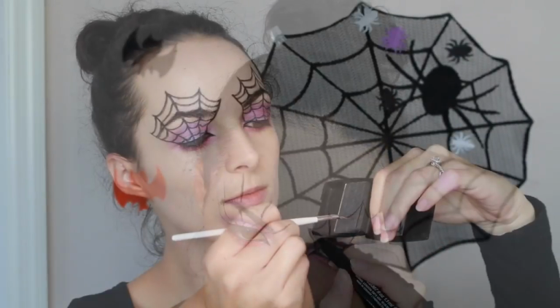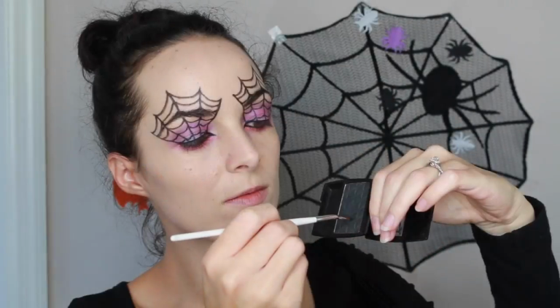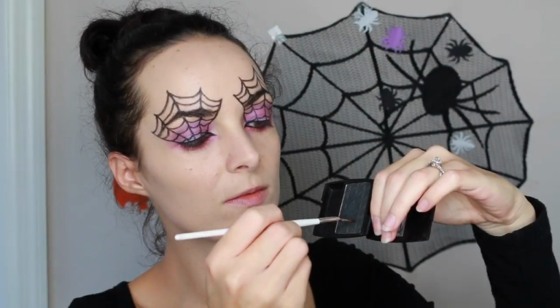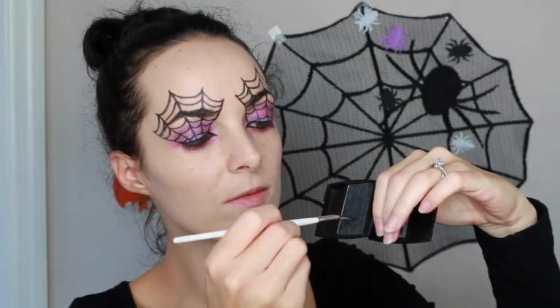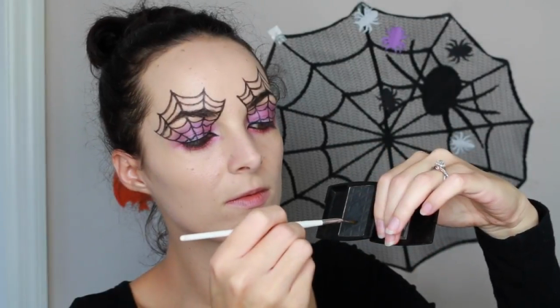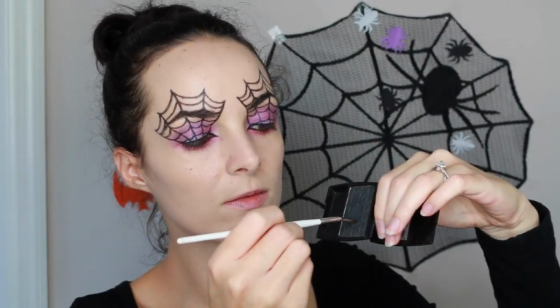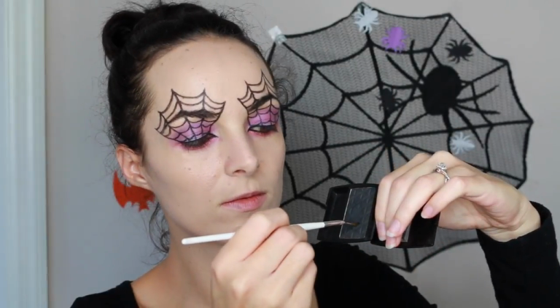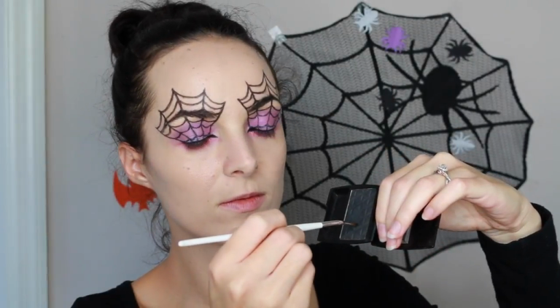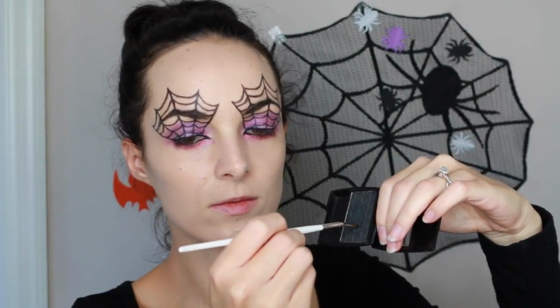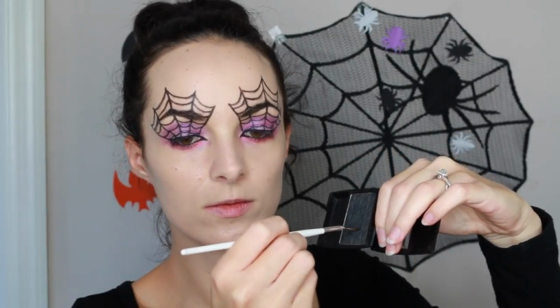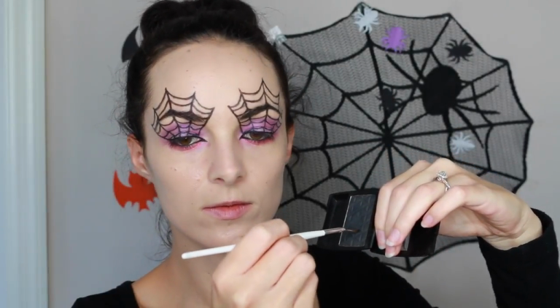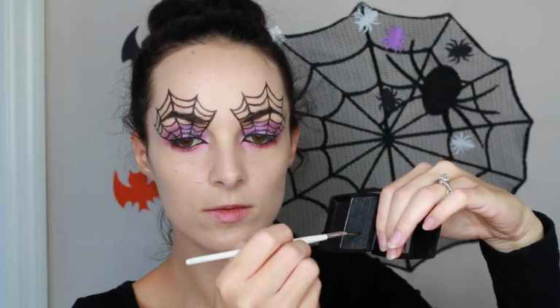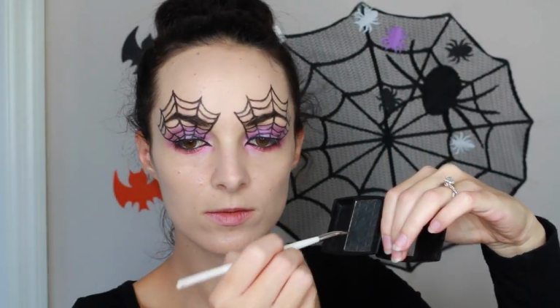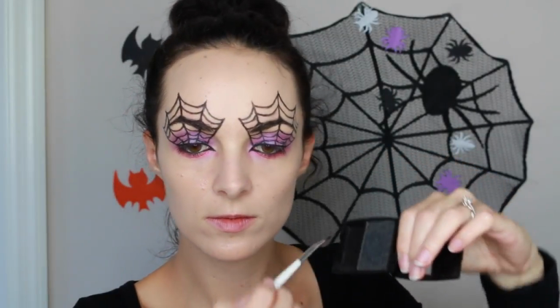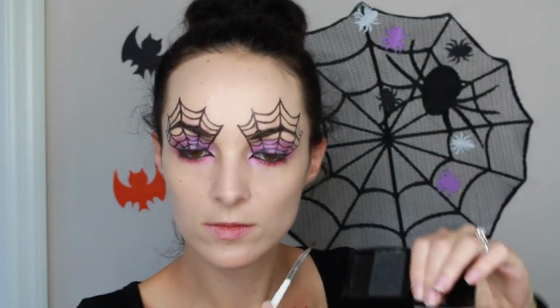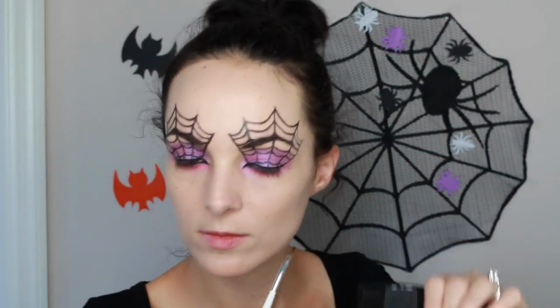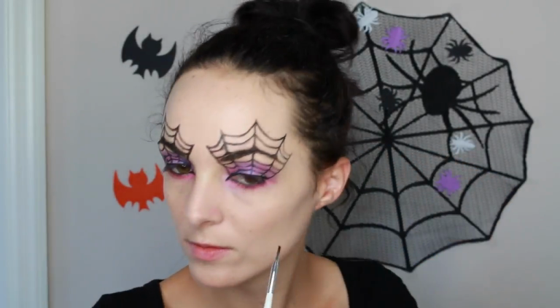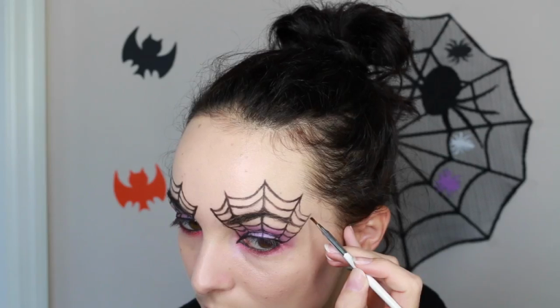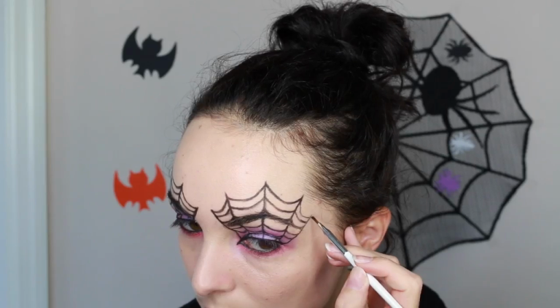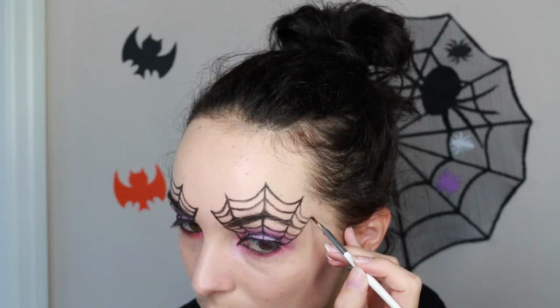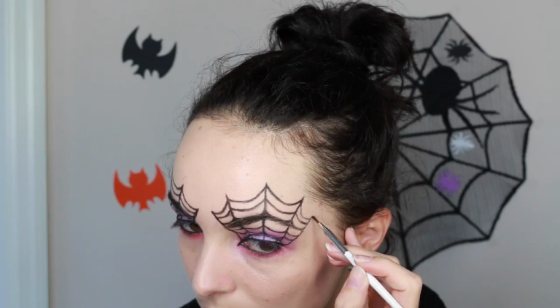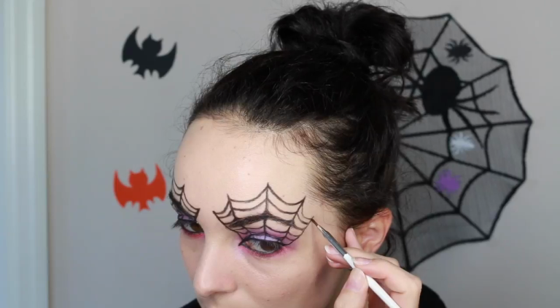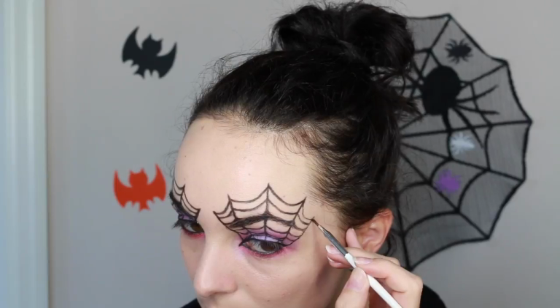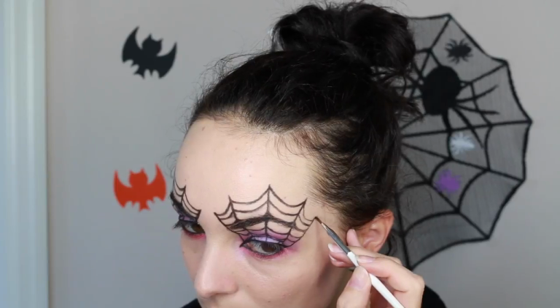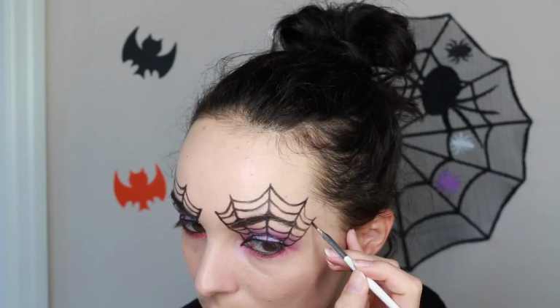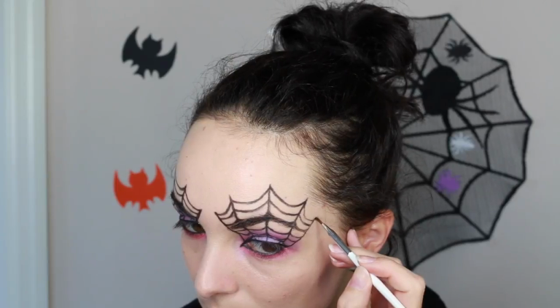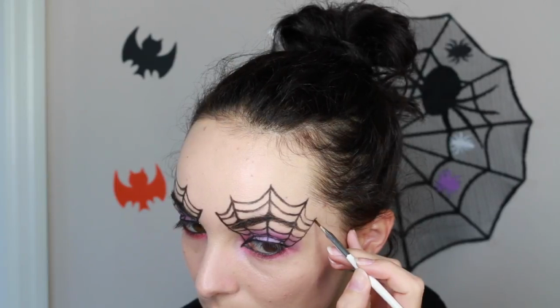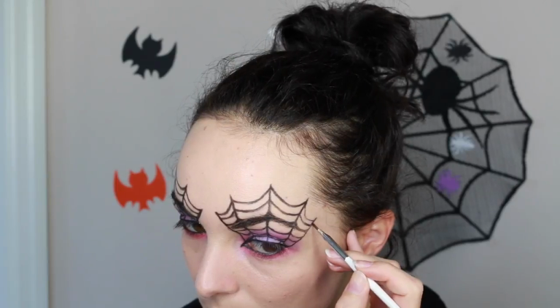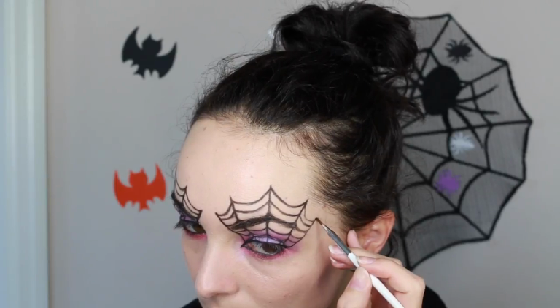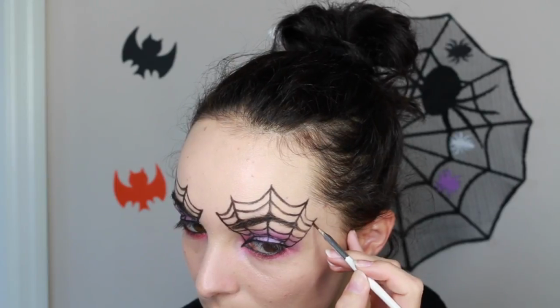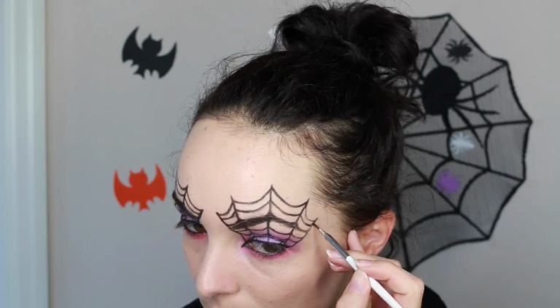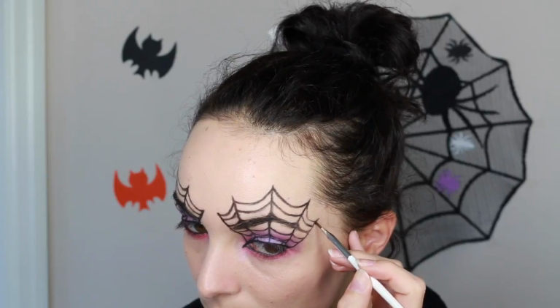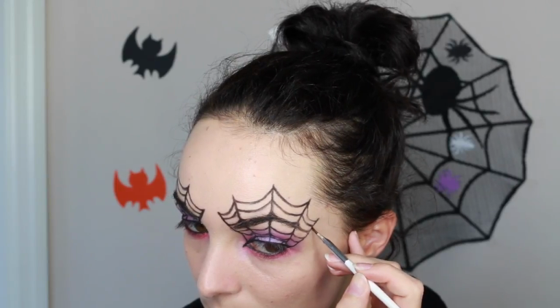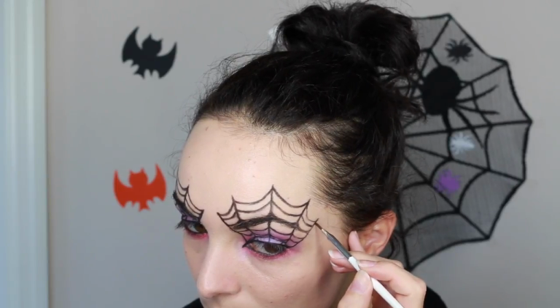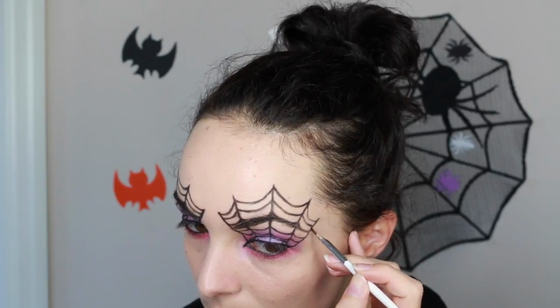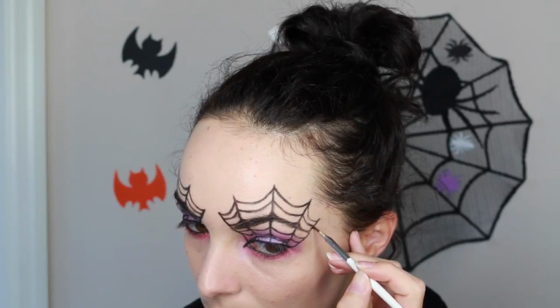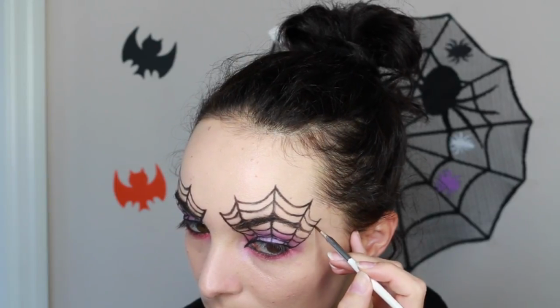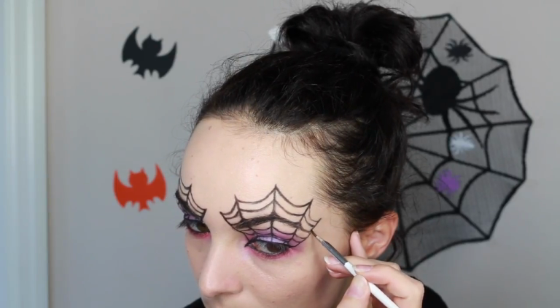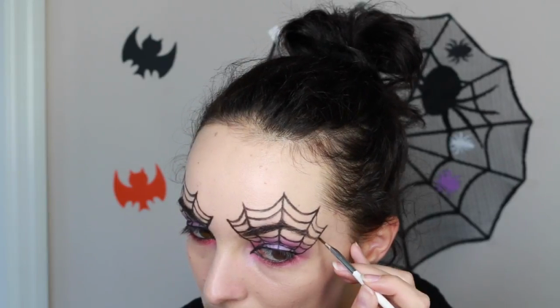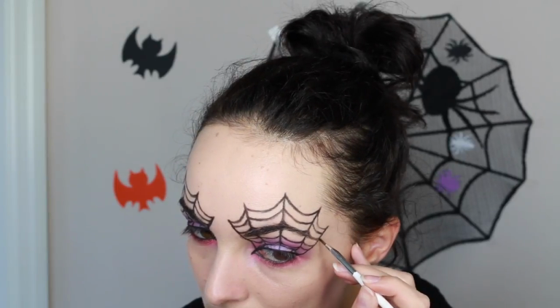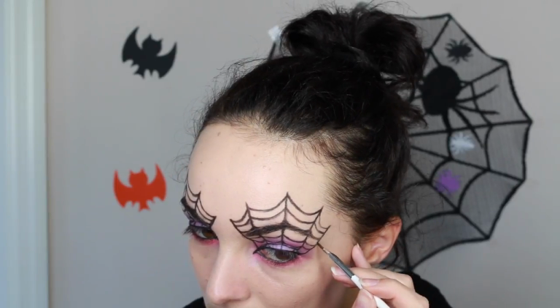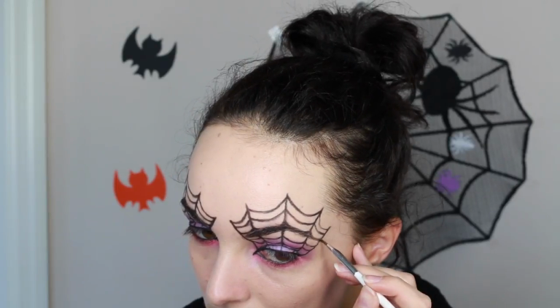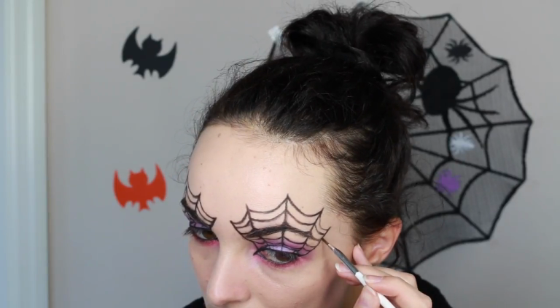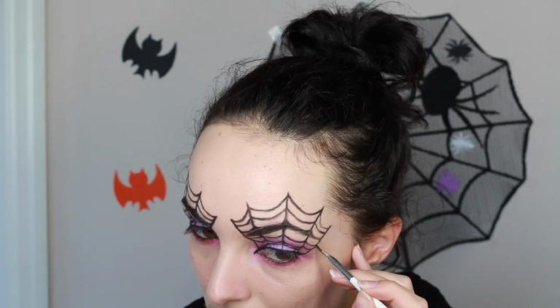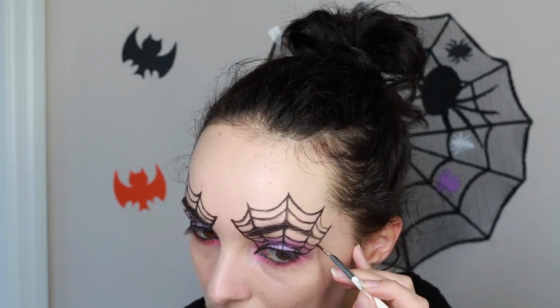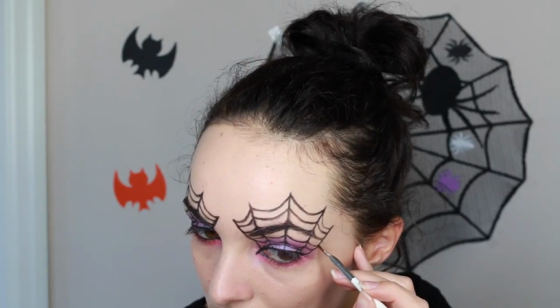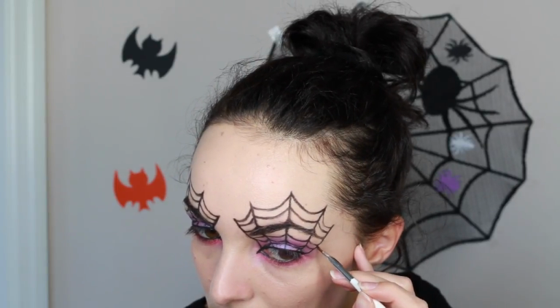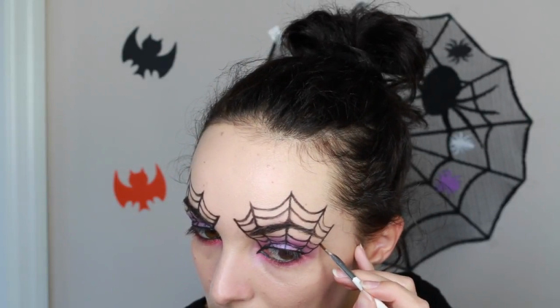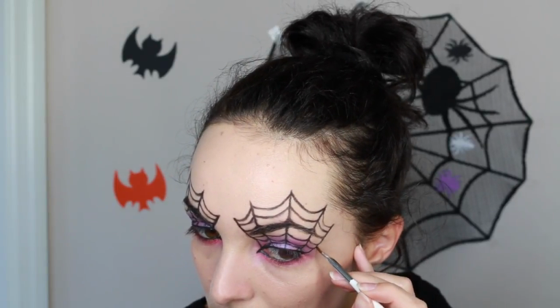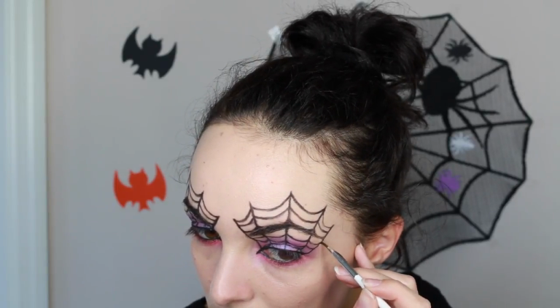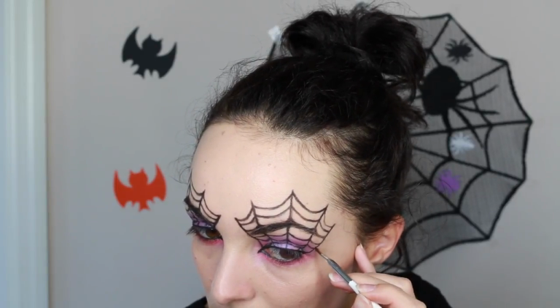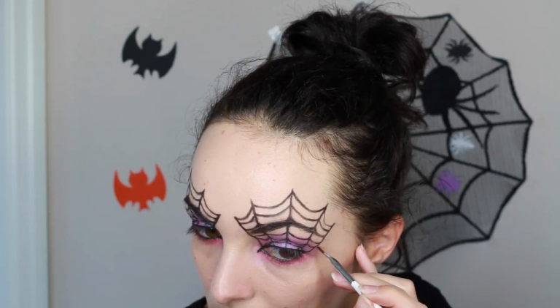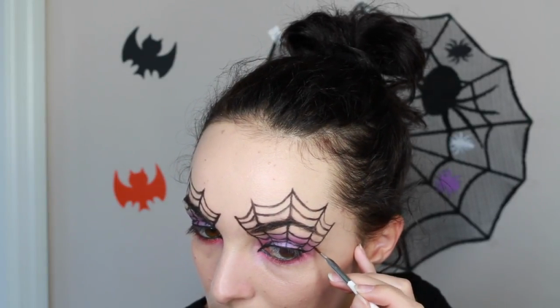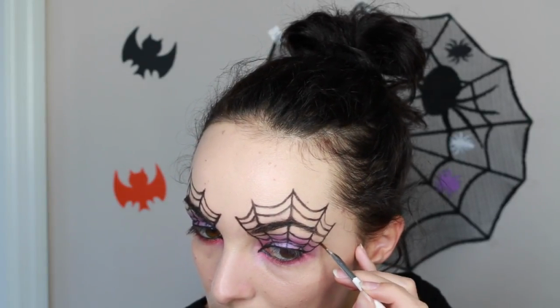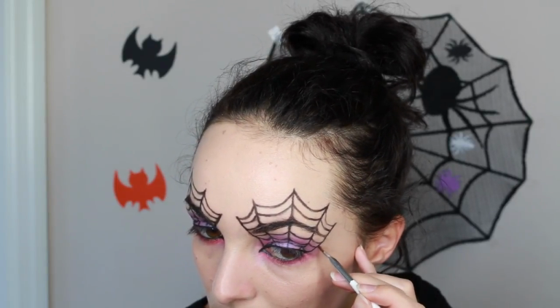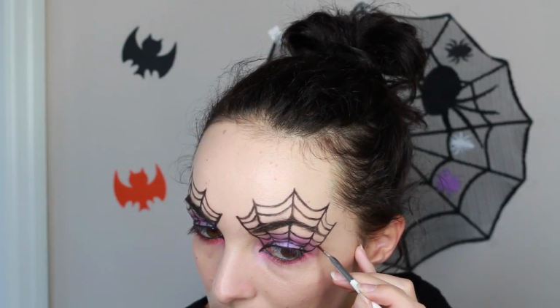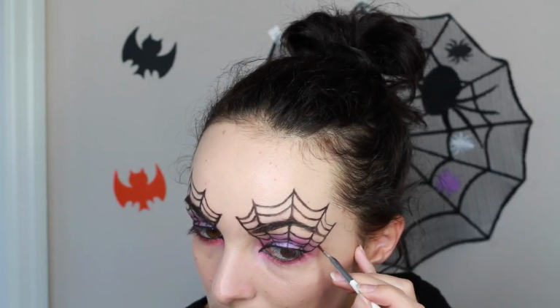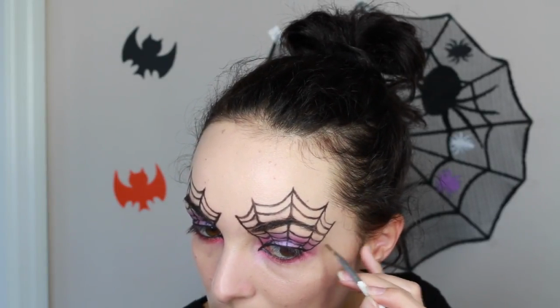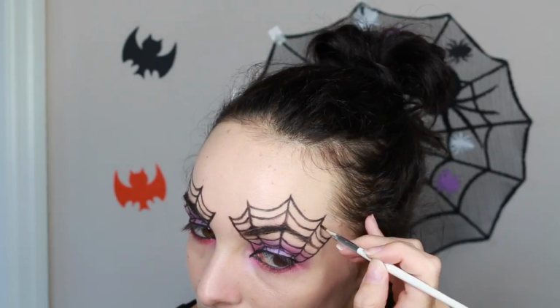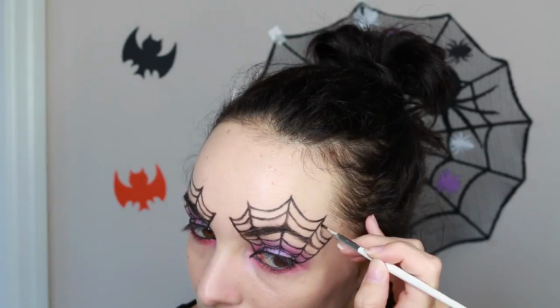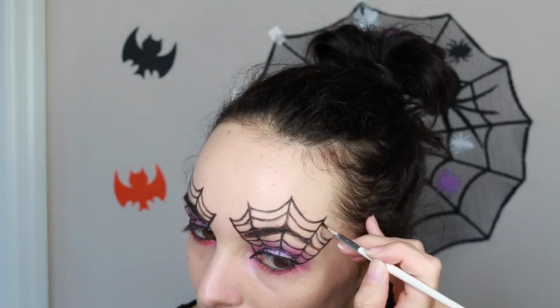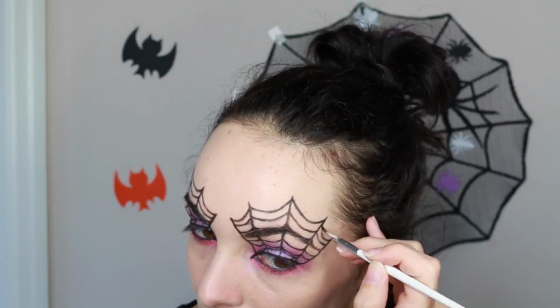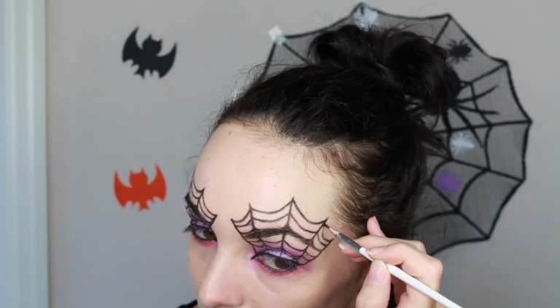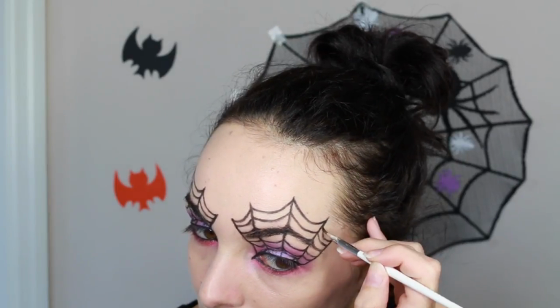Then I go over it with black eyeshadow again just to make it a little darker and to set the eyeliner.